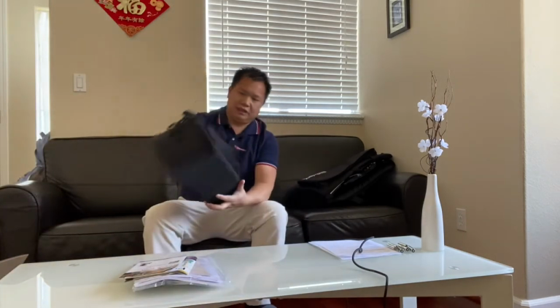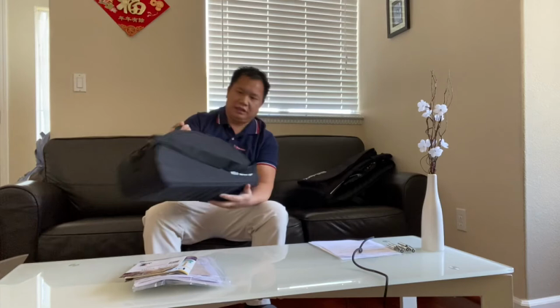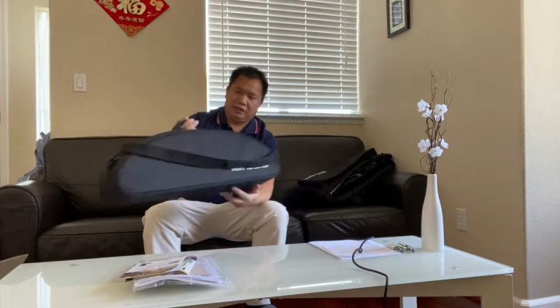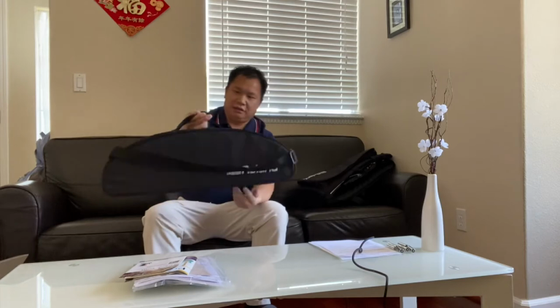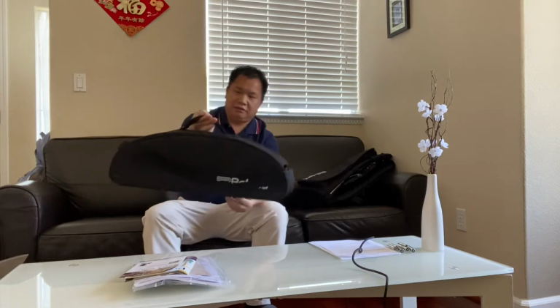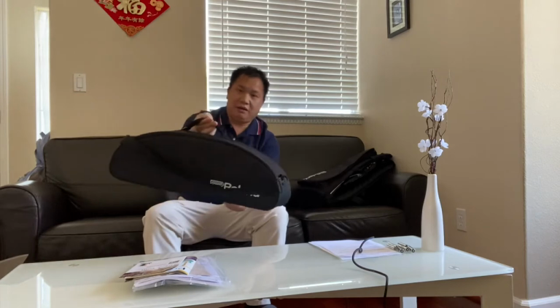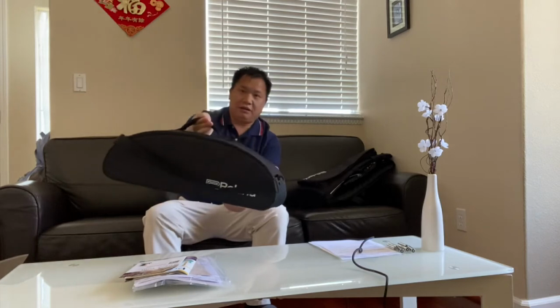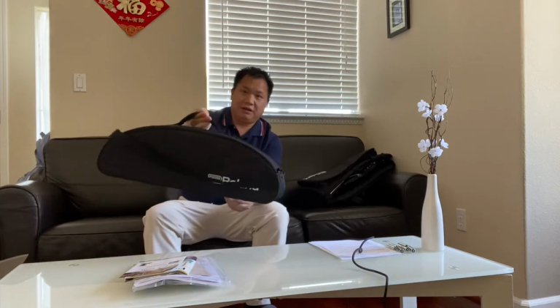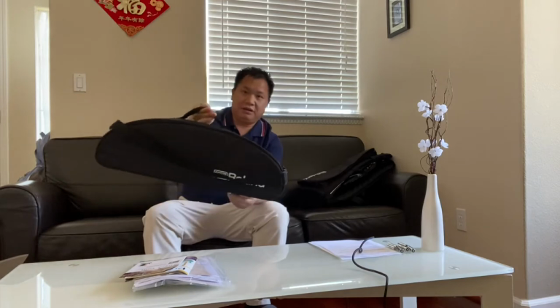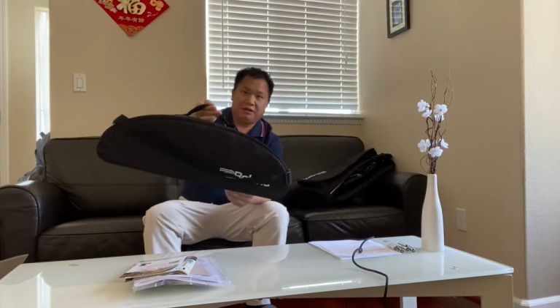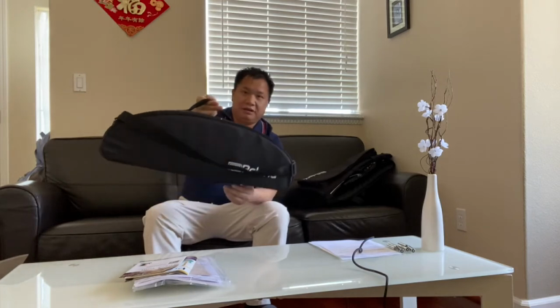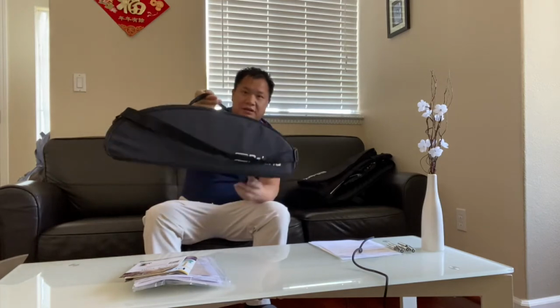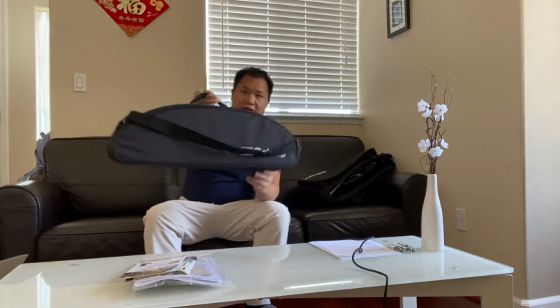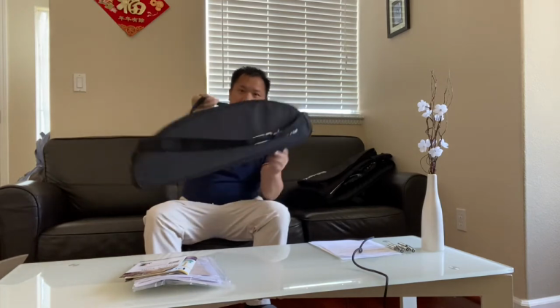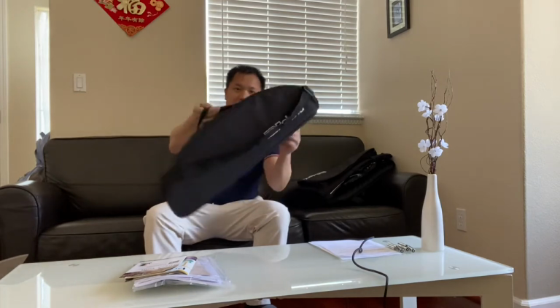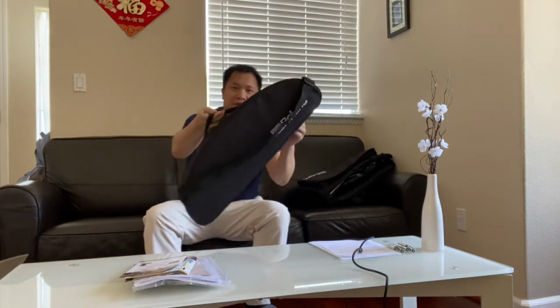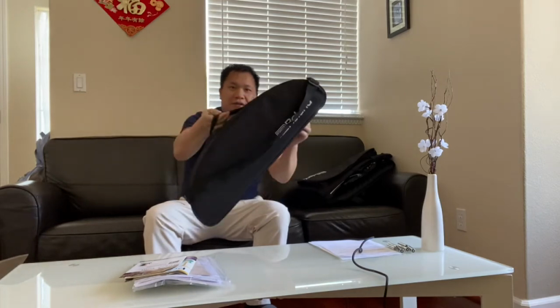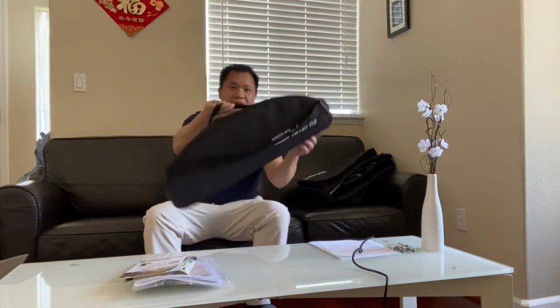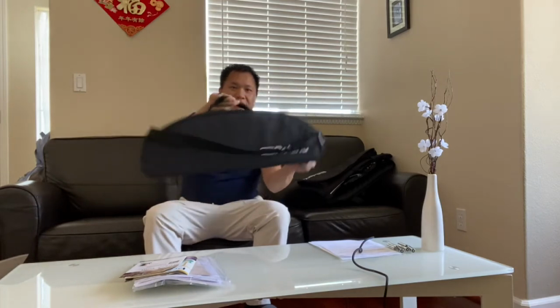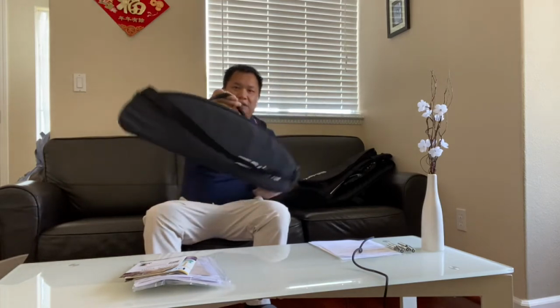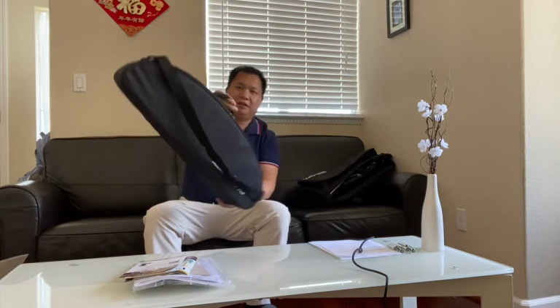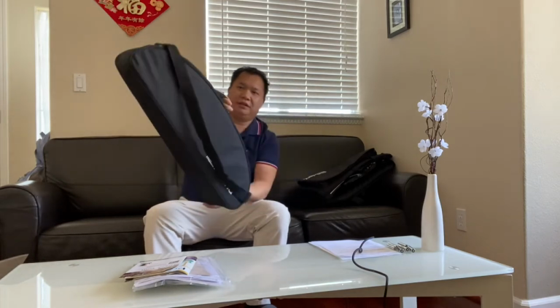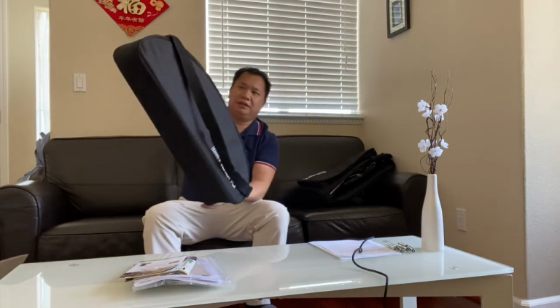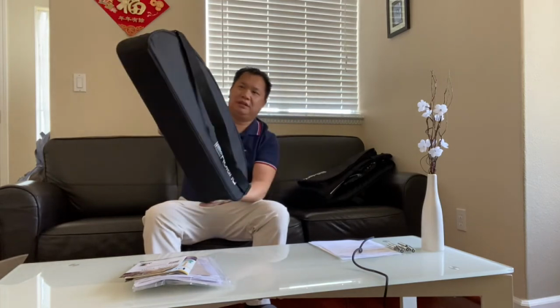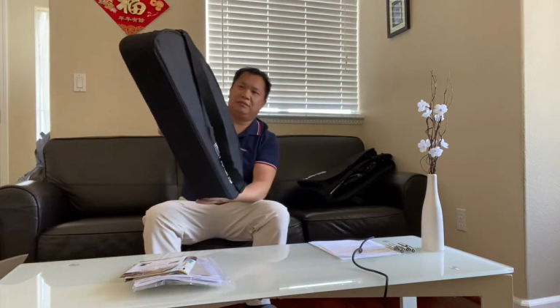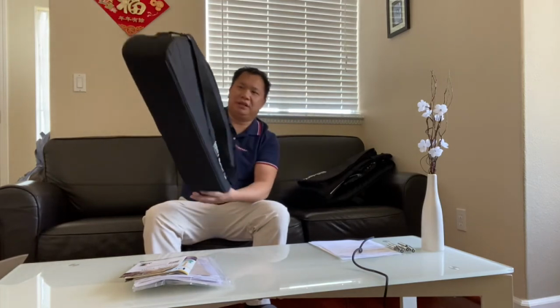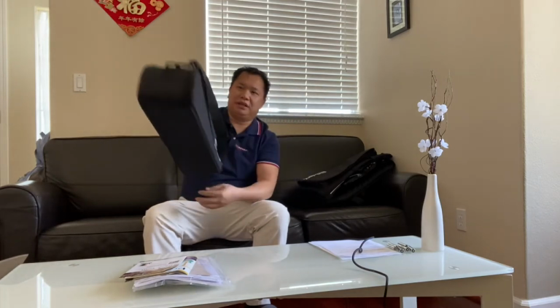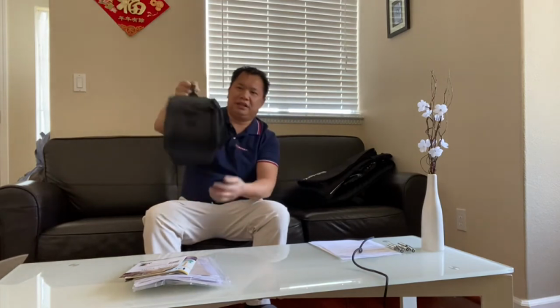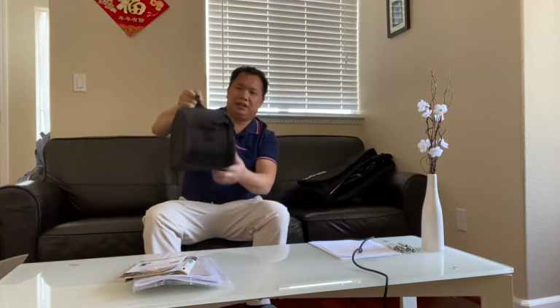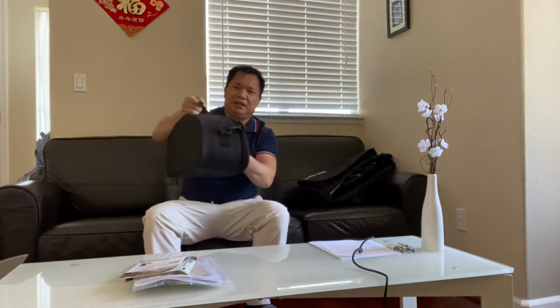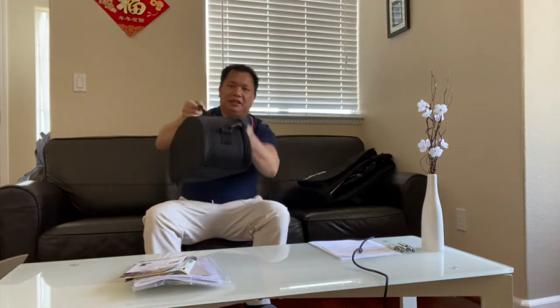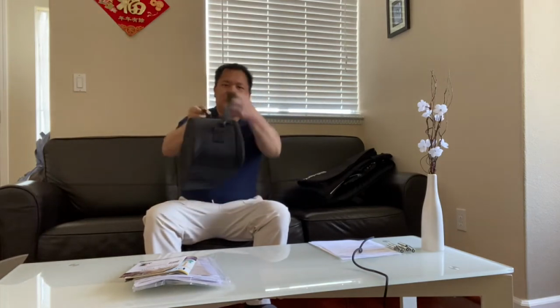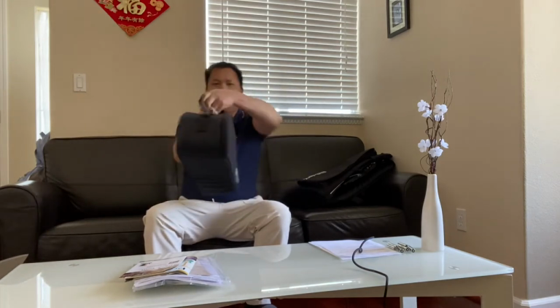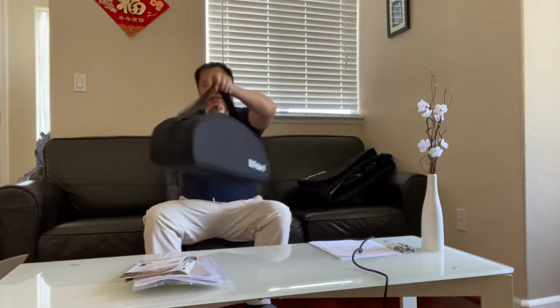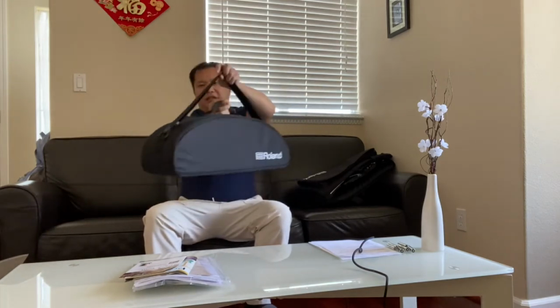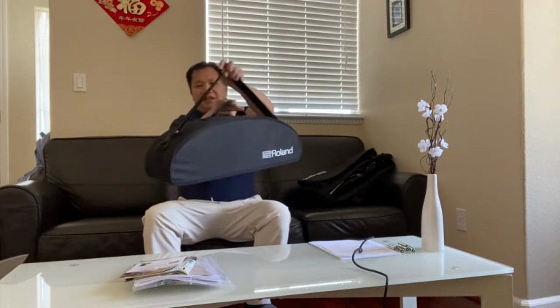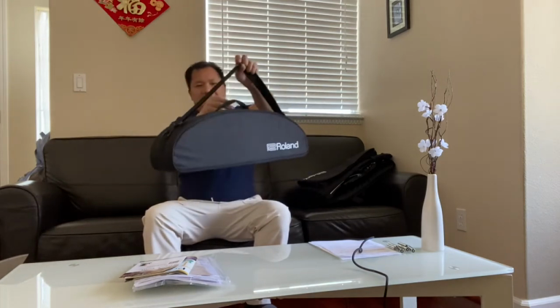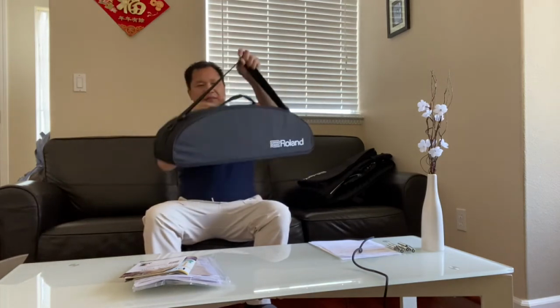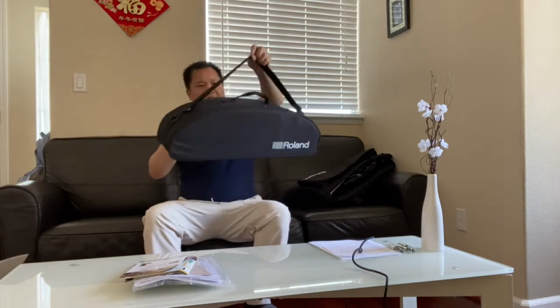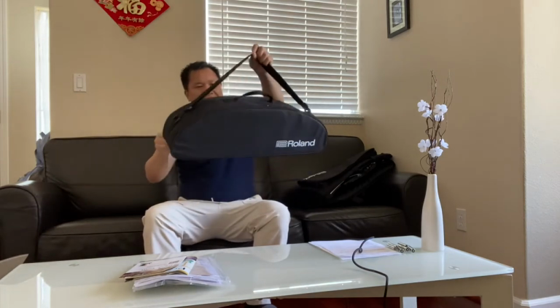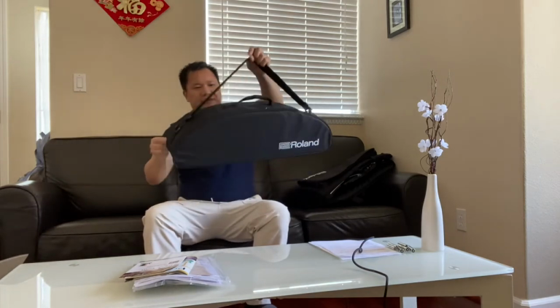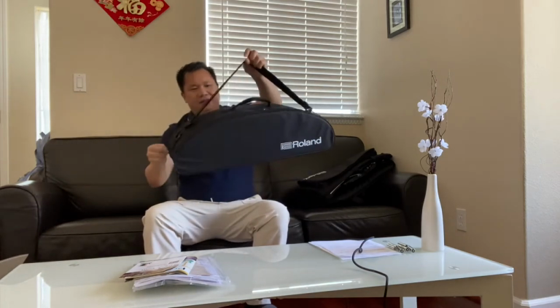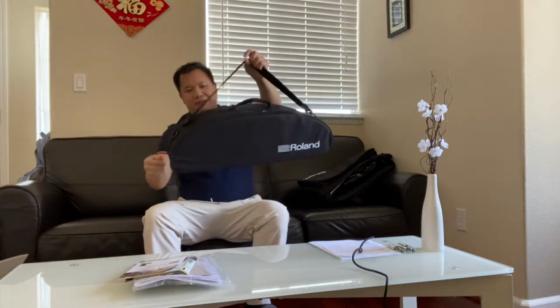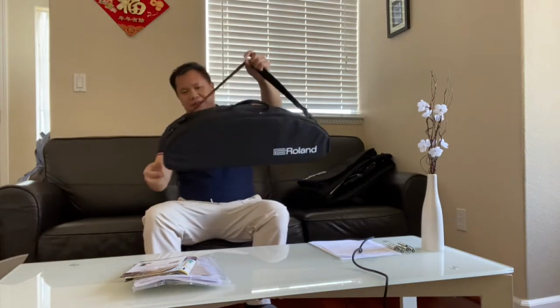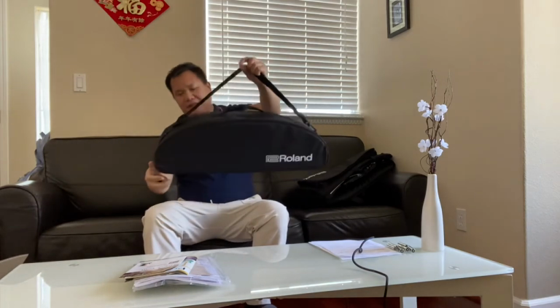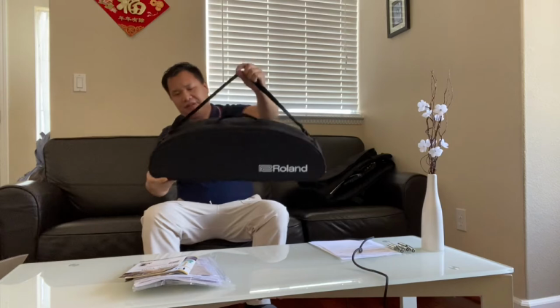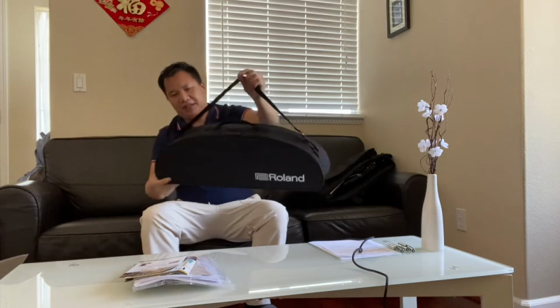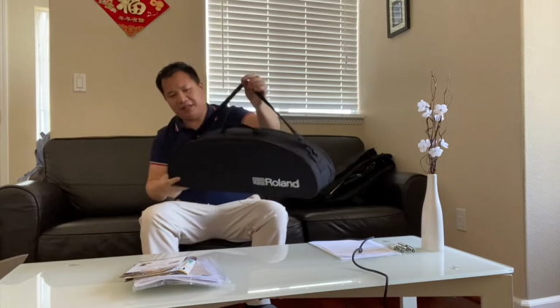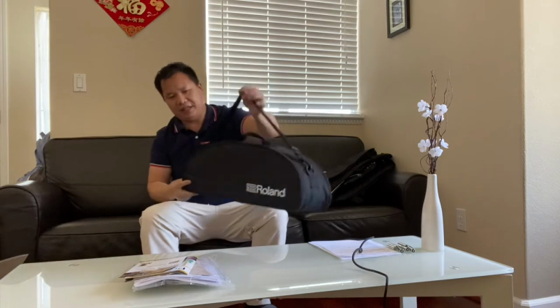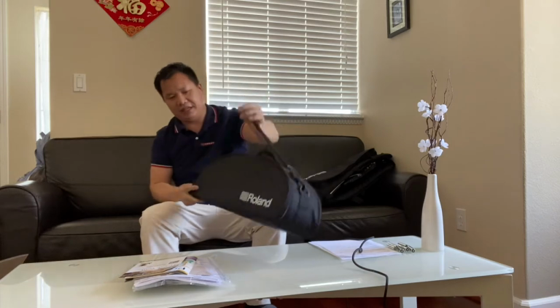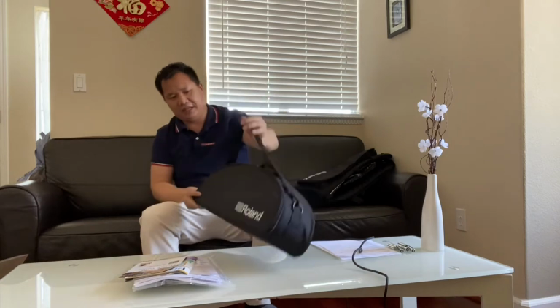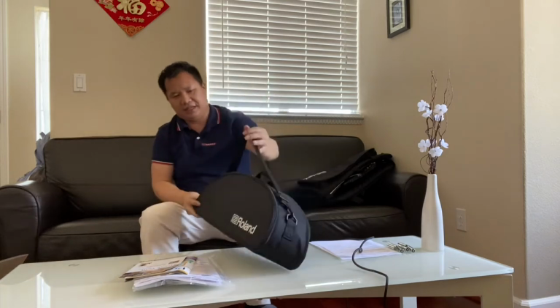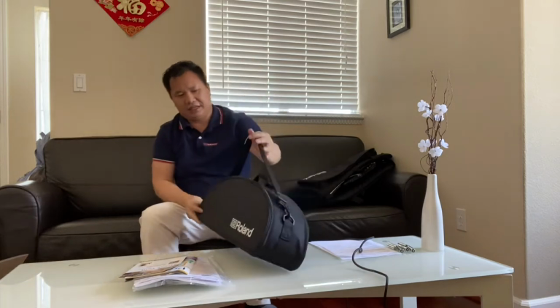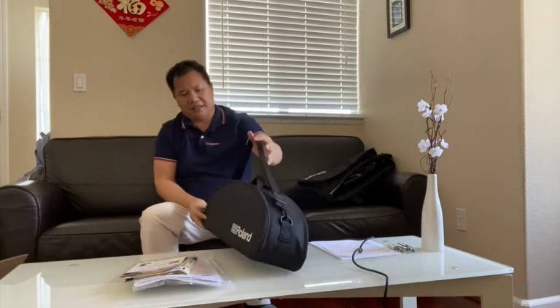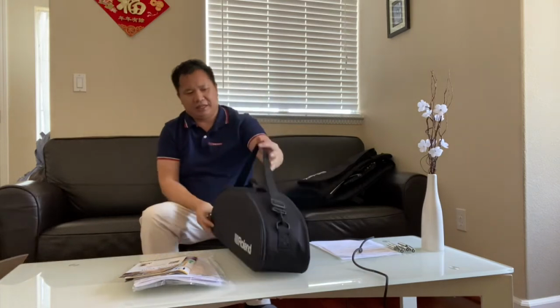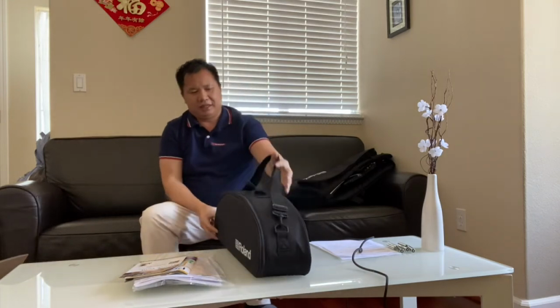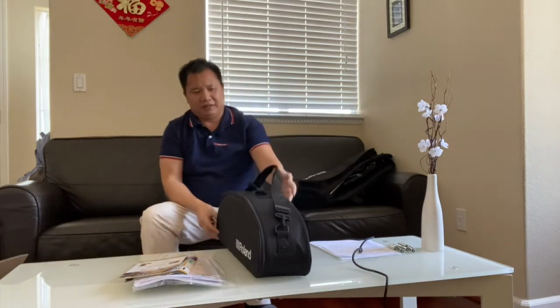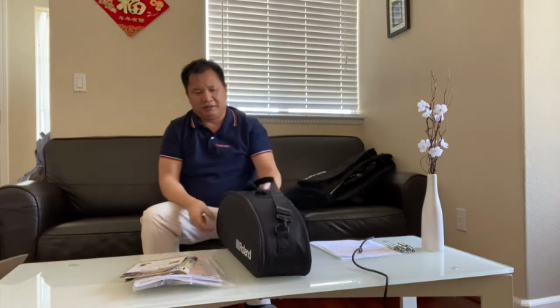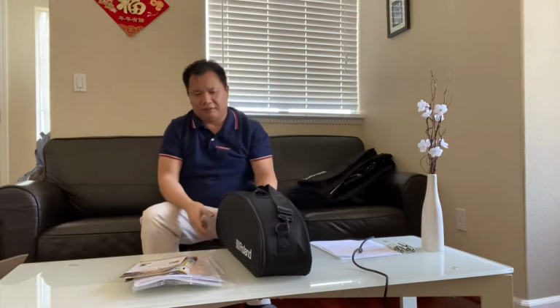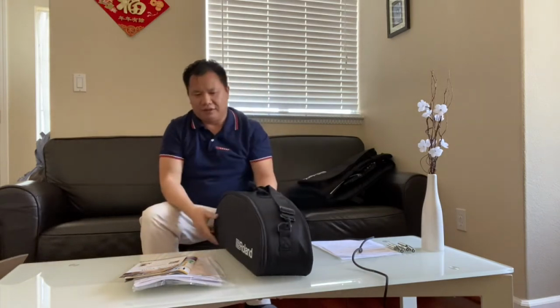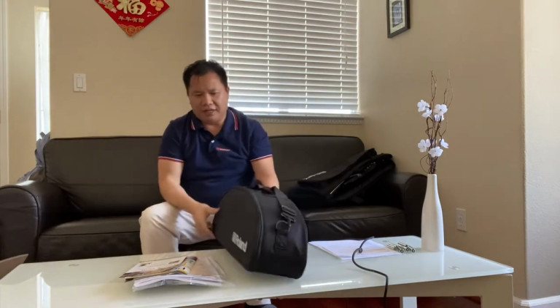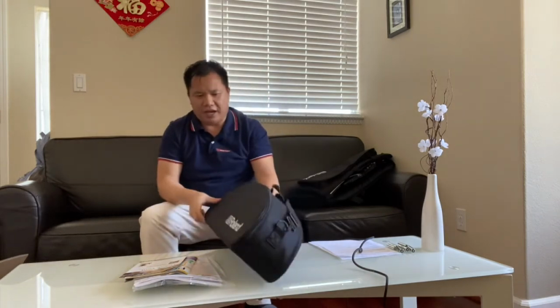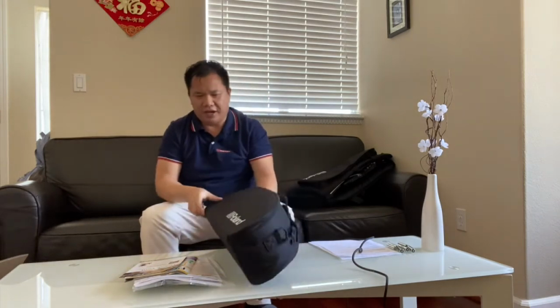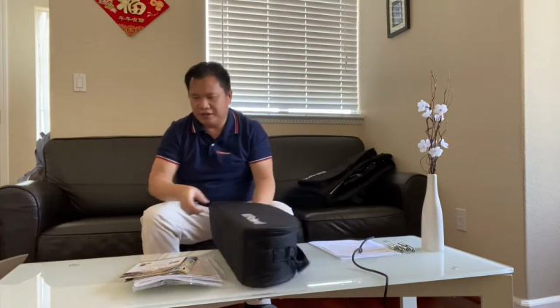Wow, really pretty — the bag is really pretty. Very handy.